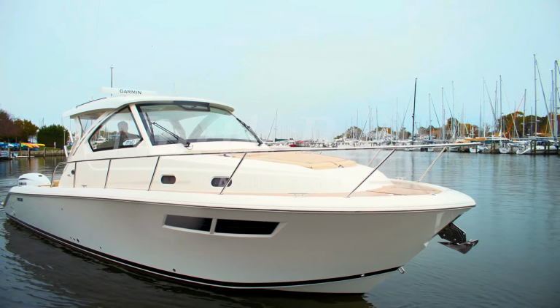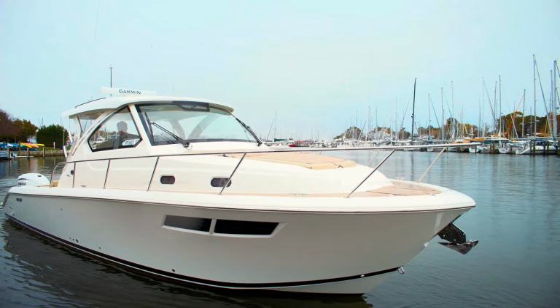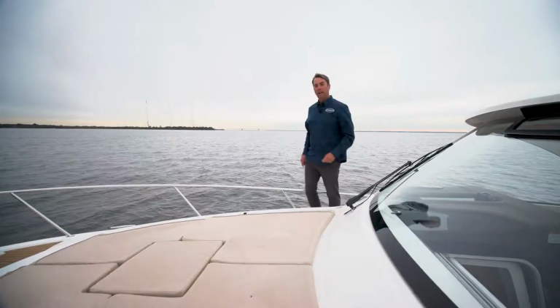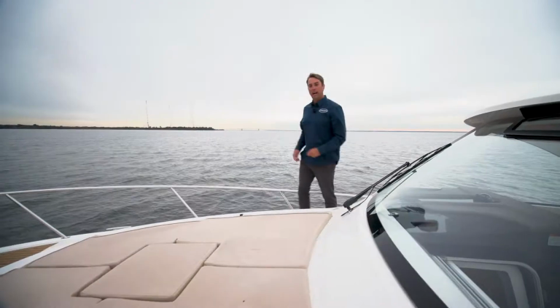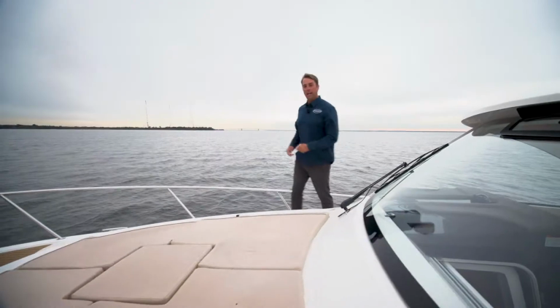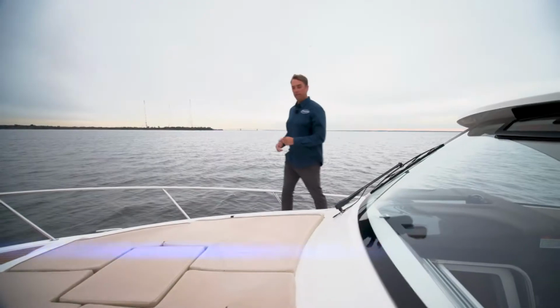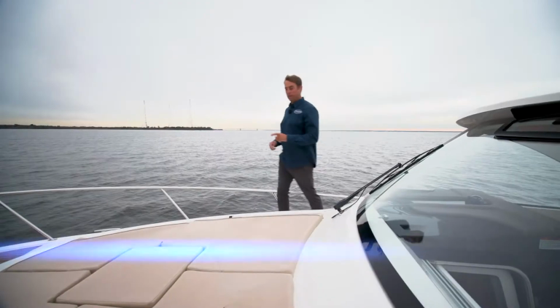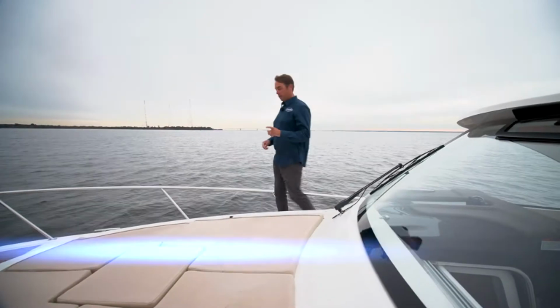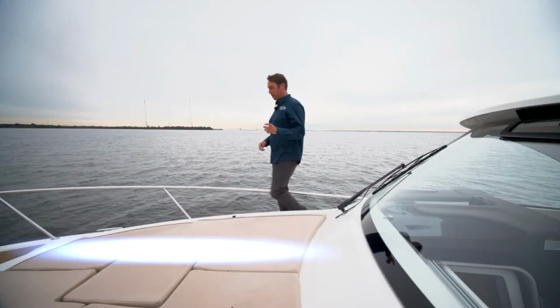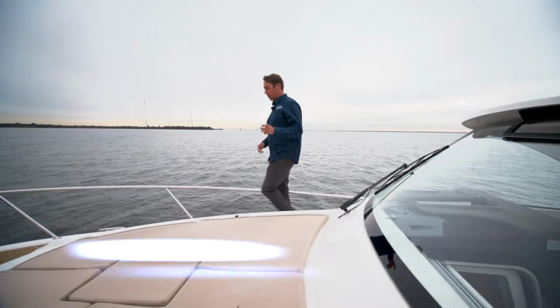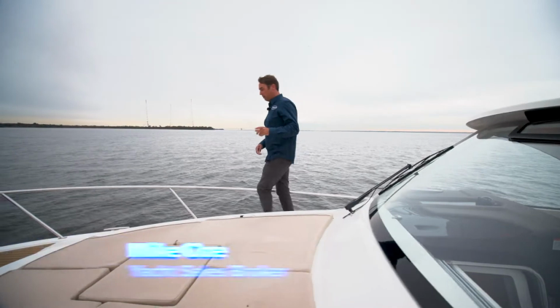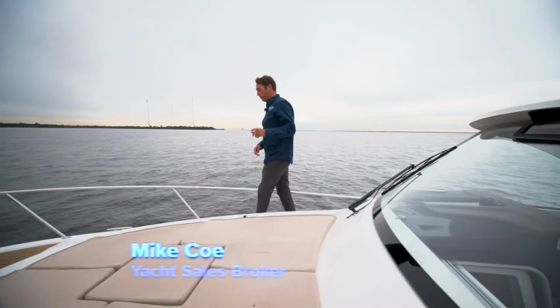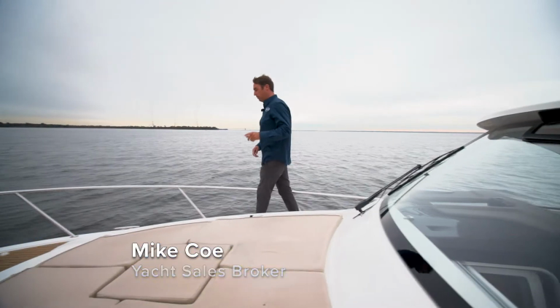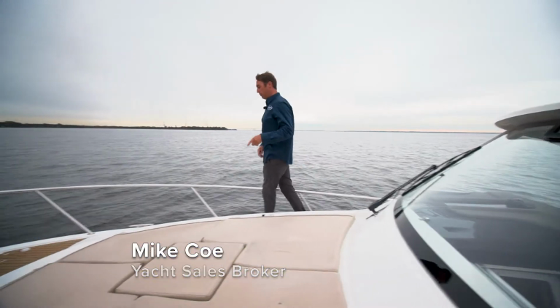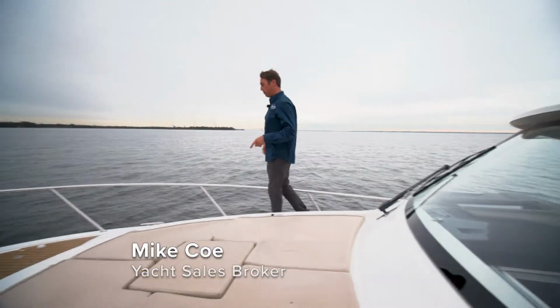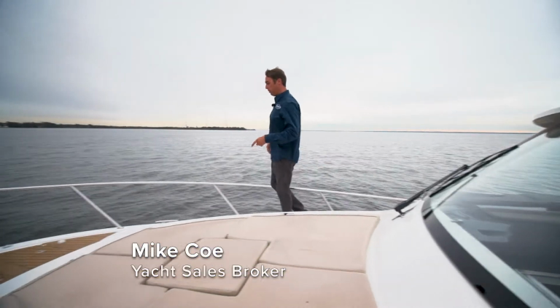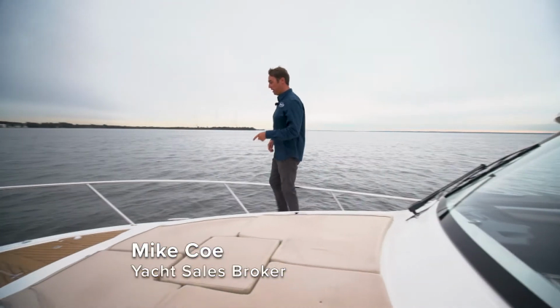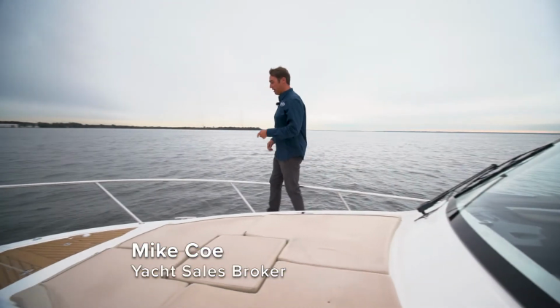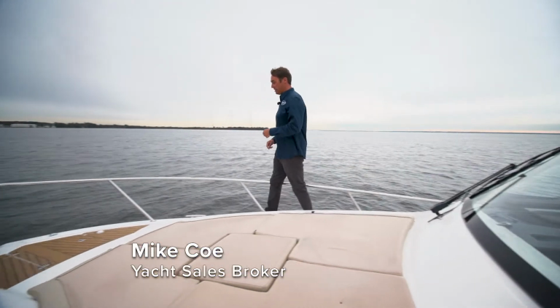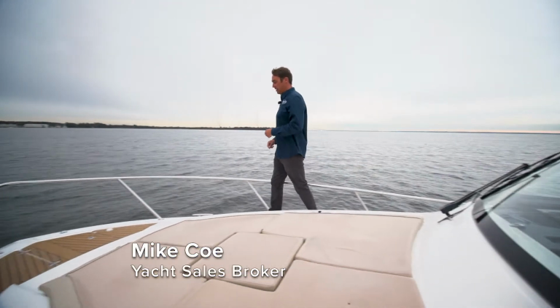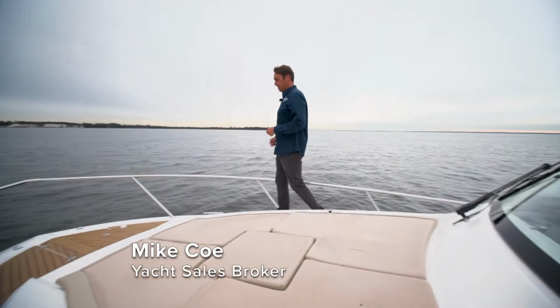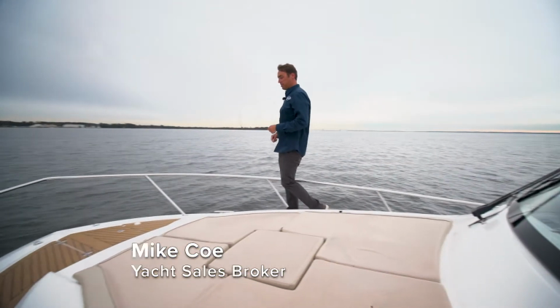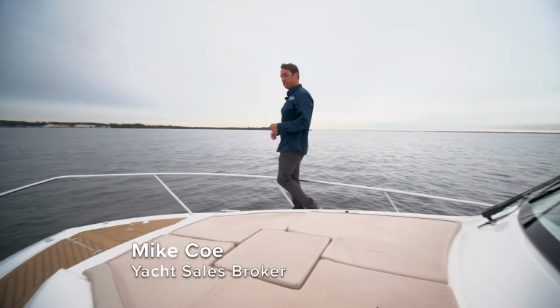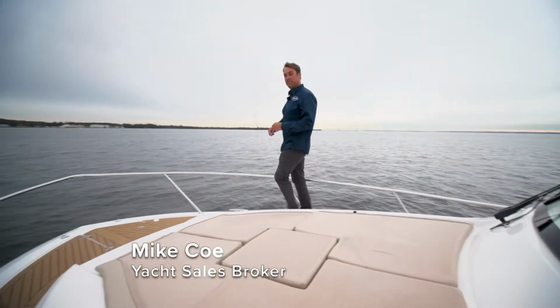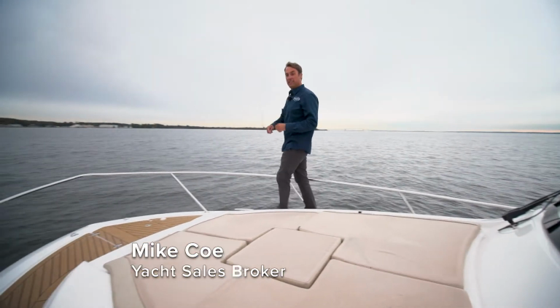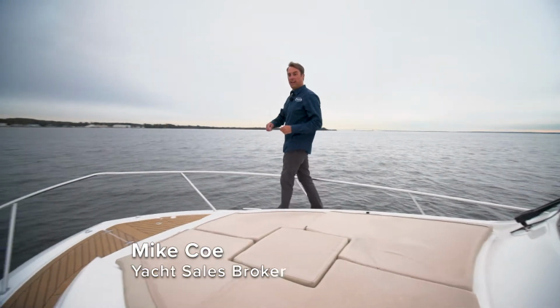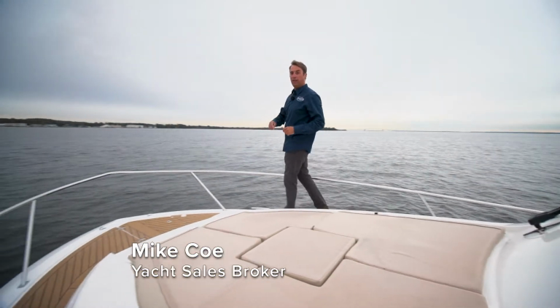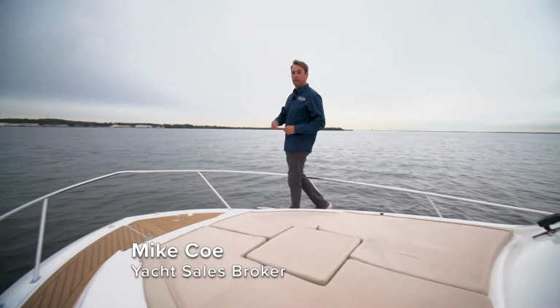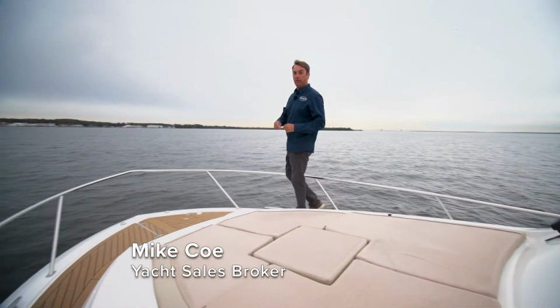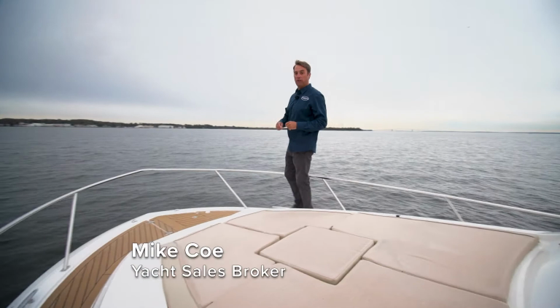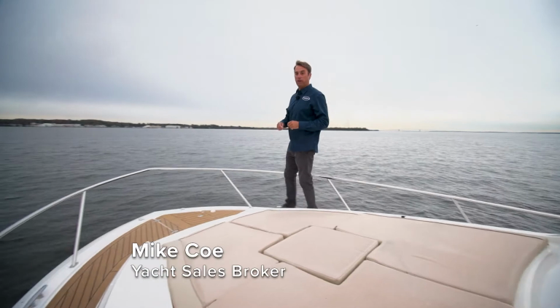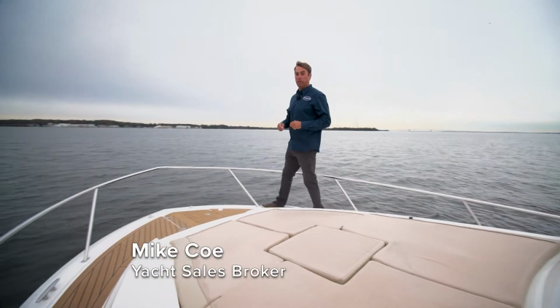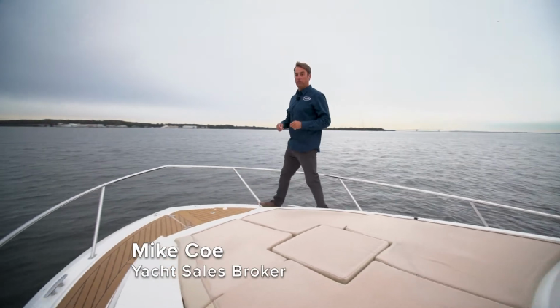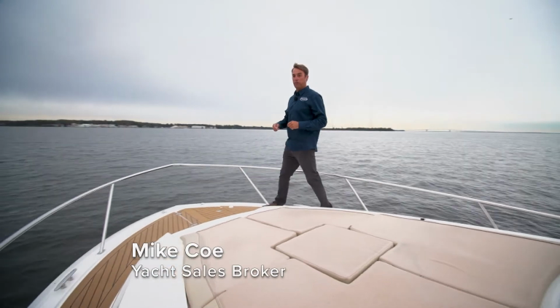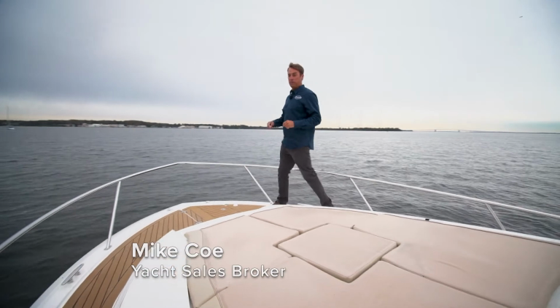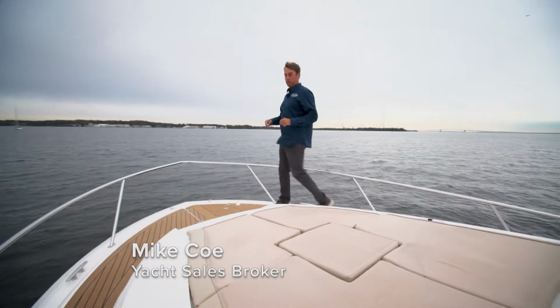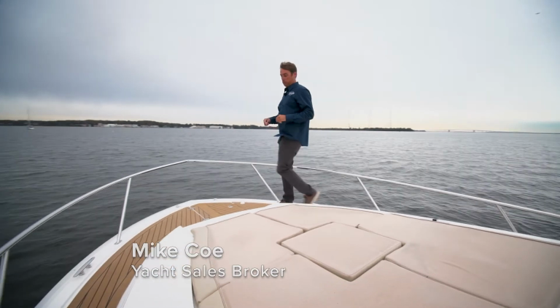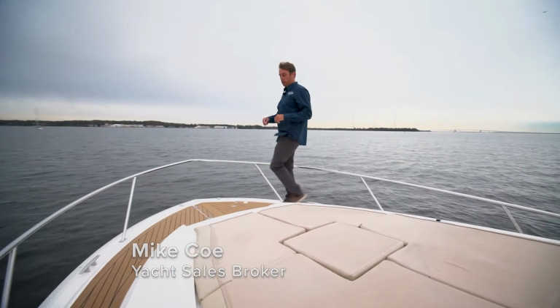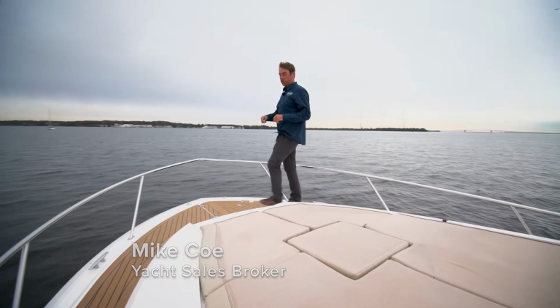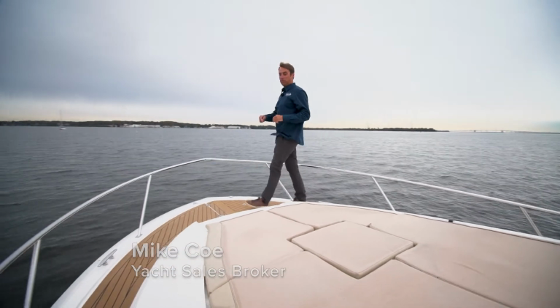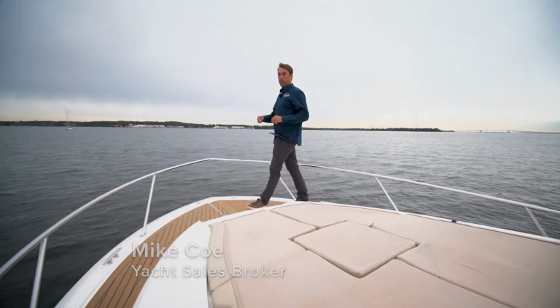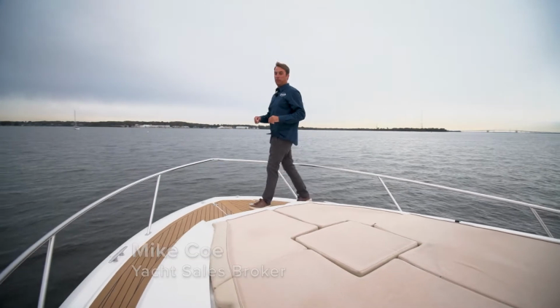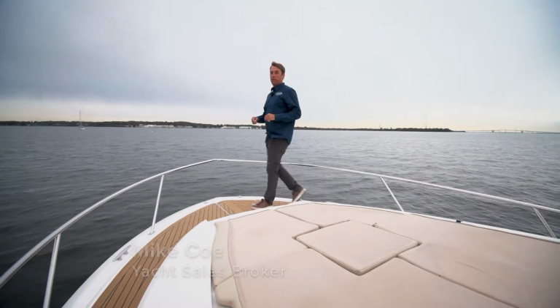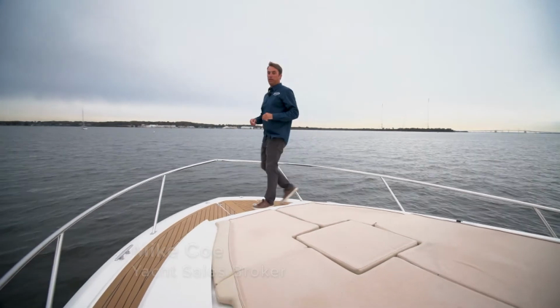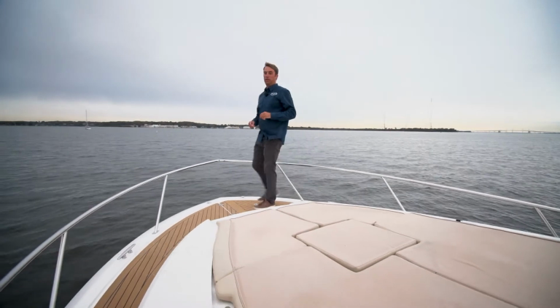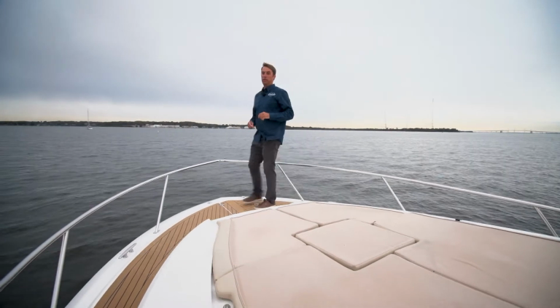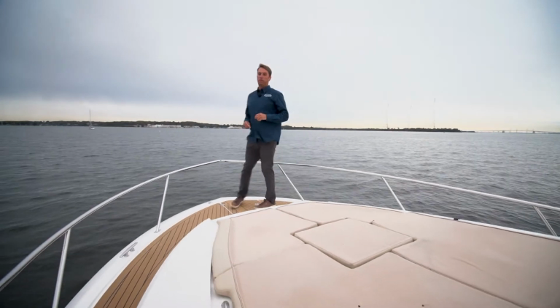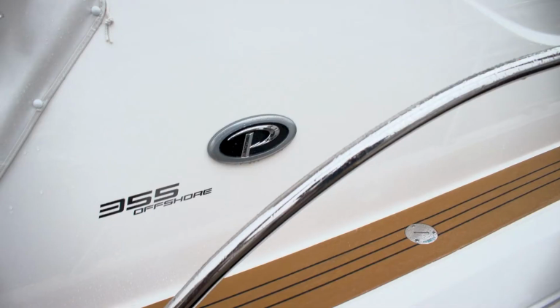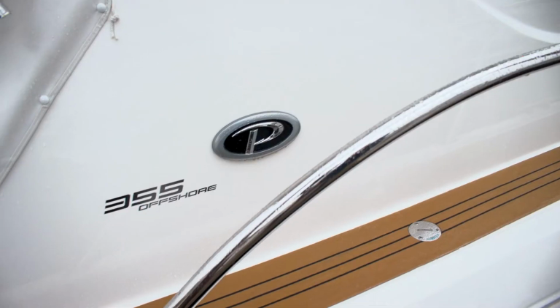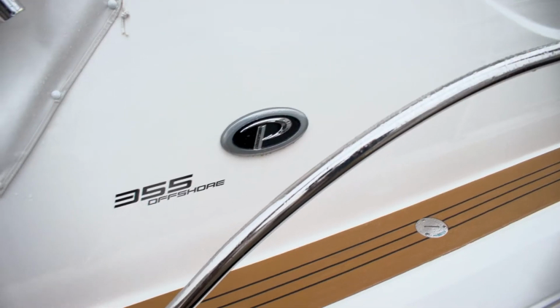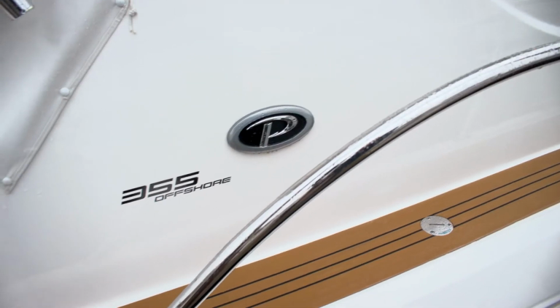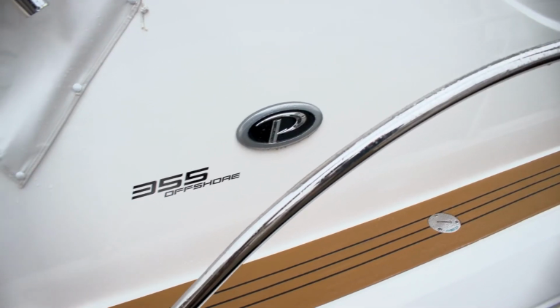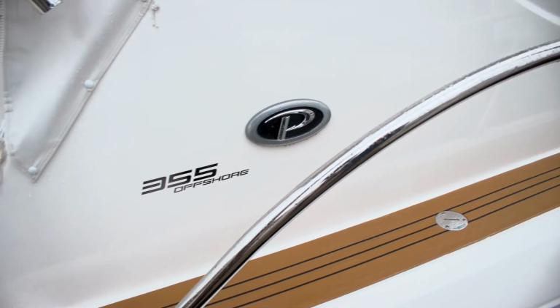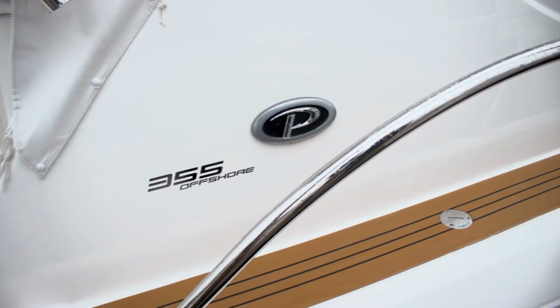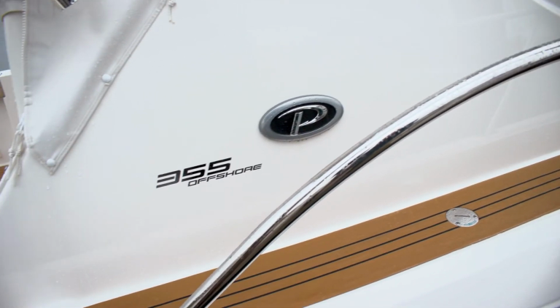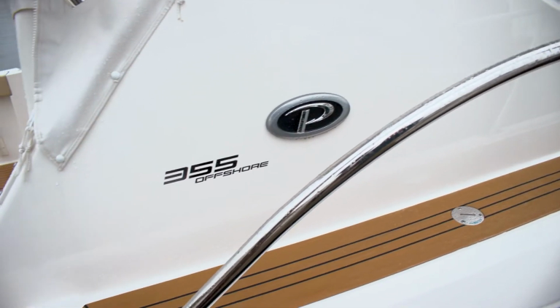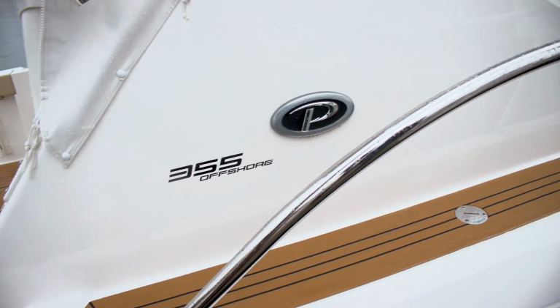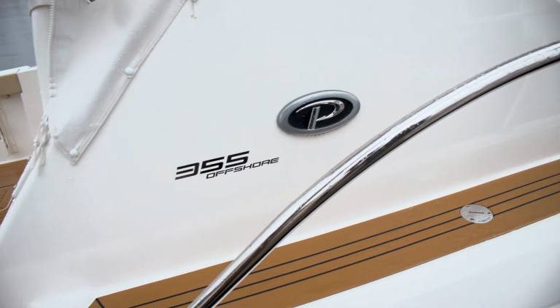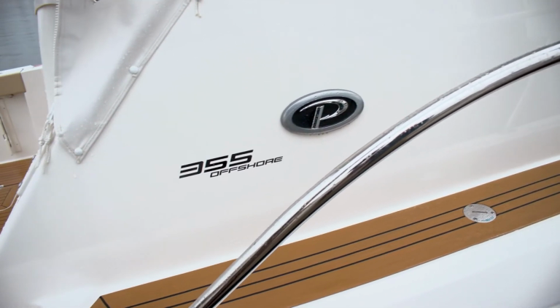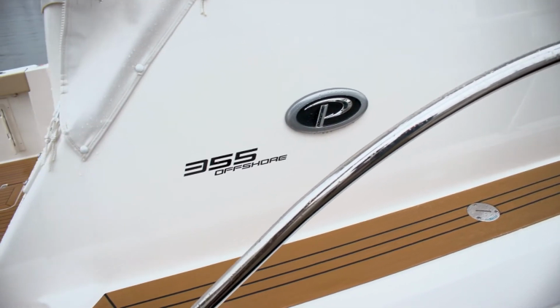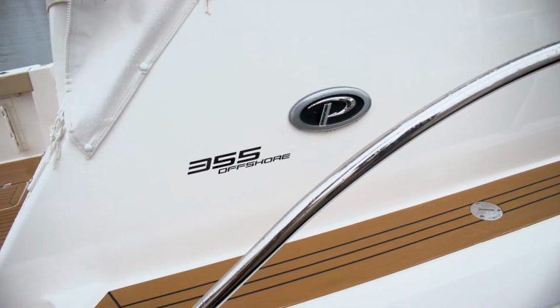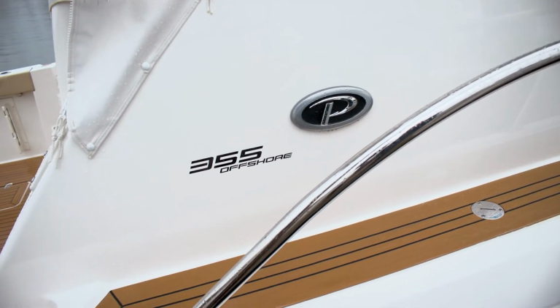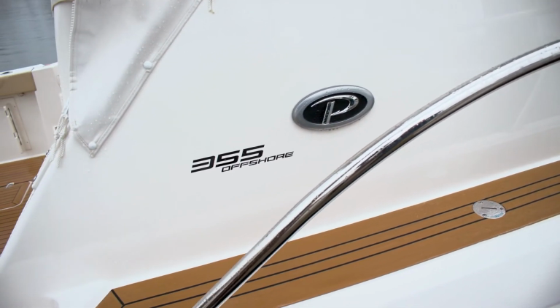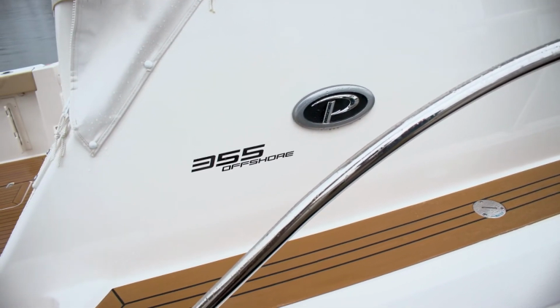Hi, I'm Mike Ko from North Point Yacht Sales and today we're going to go through this 2021 Pursuit 355 Offshore.